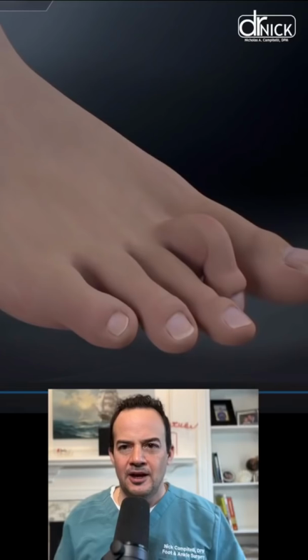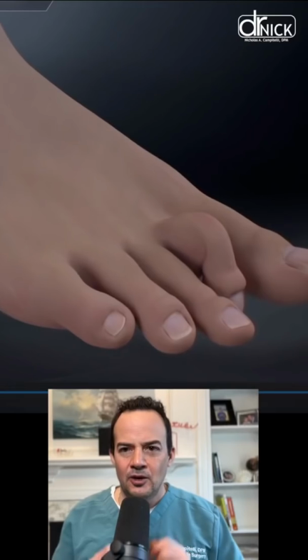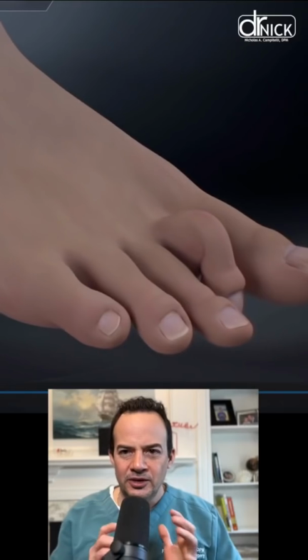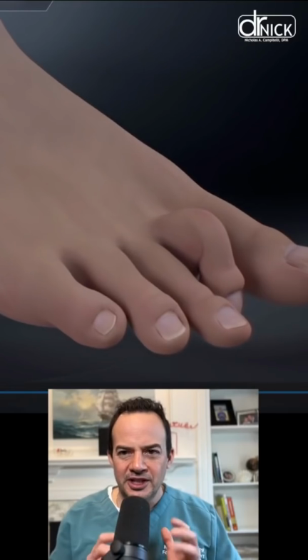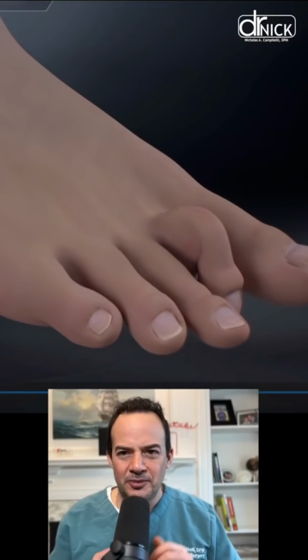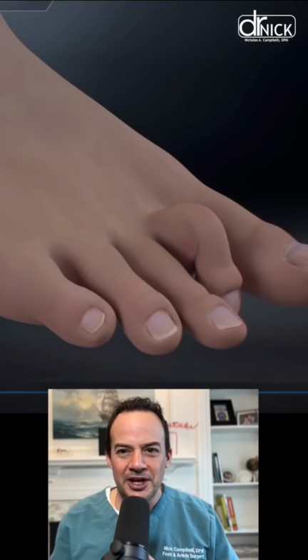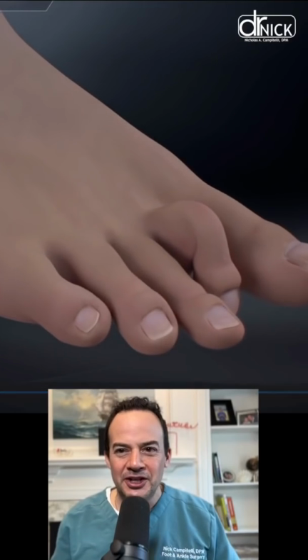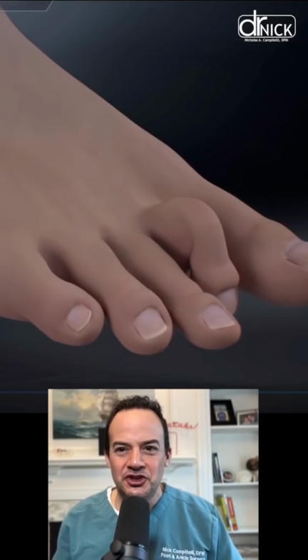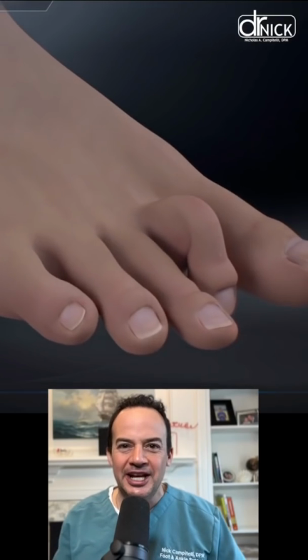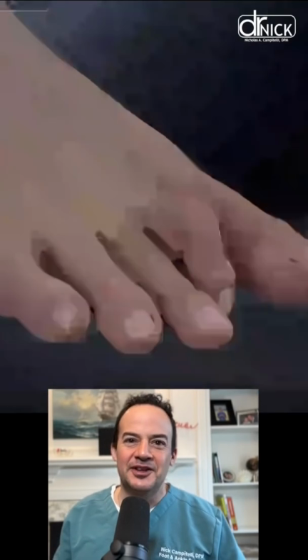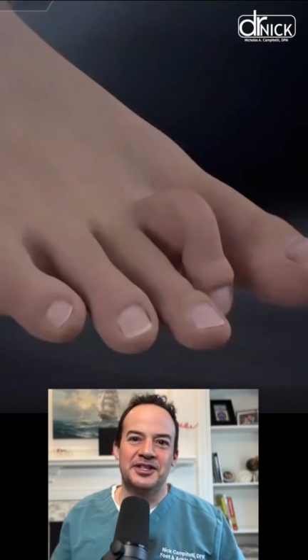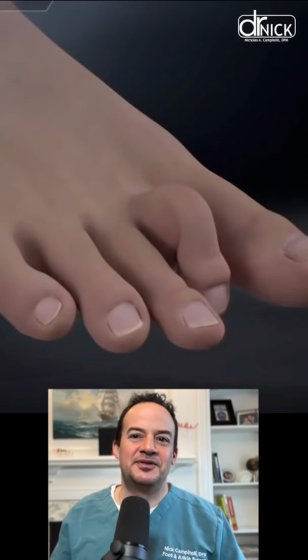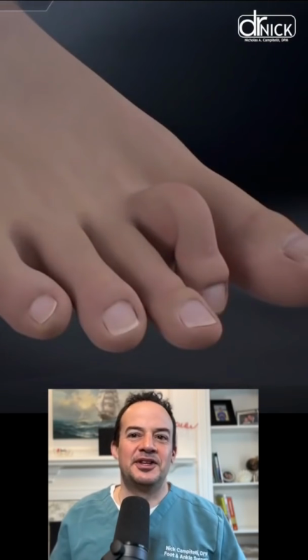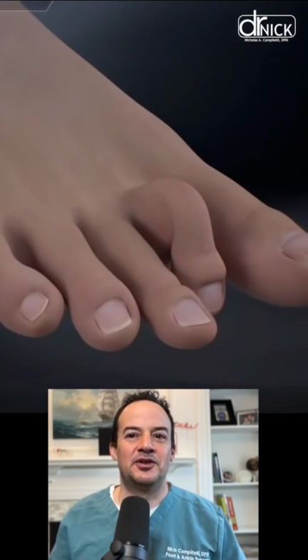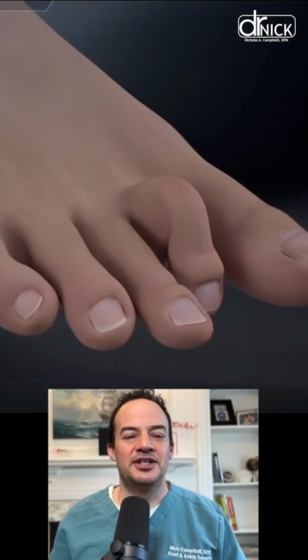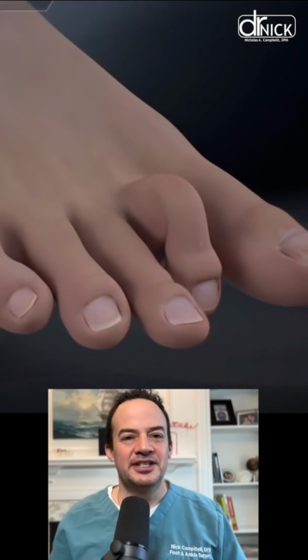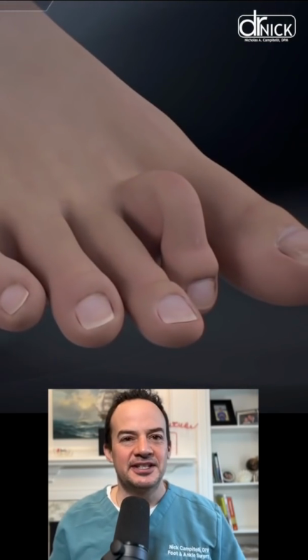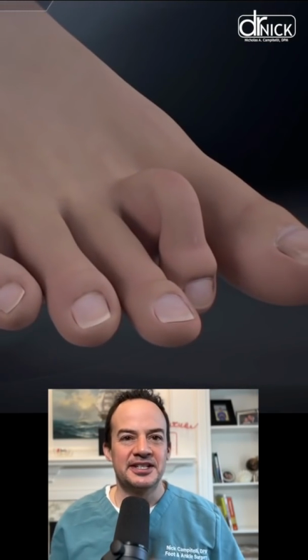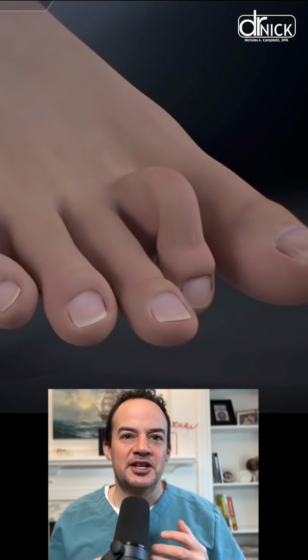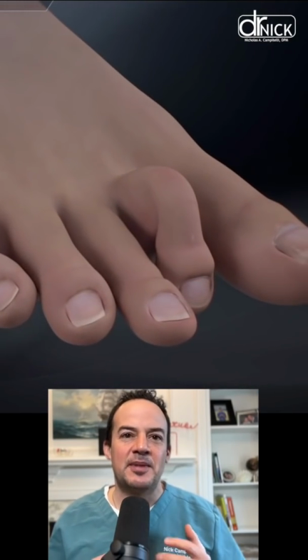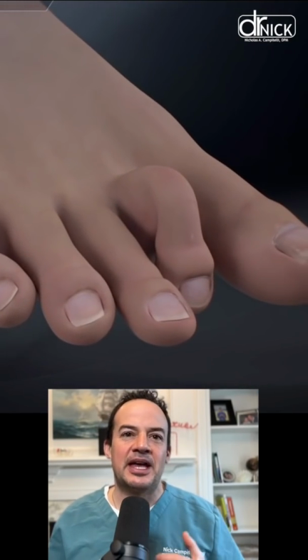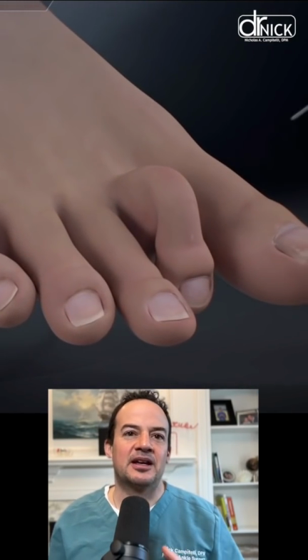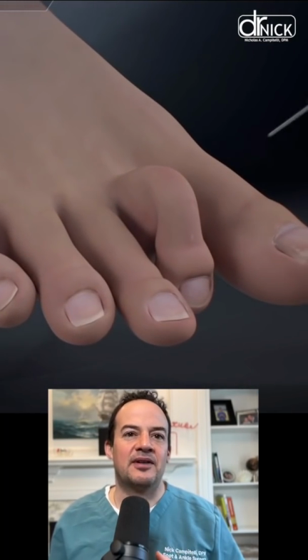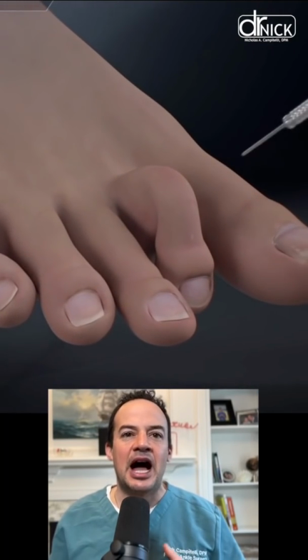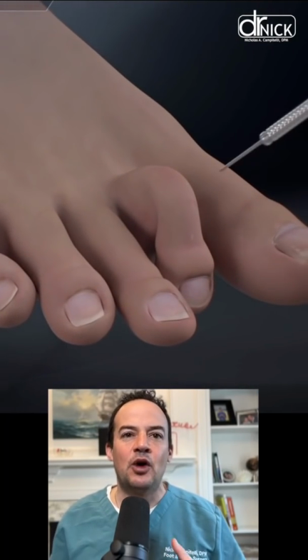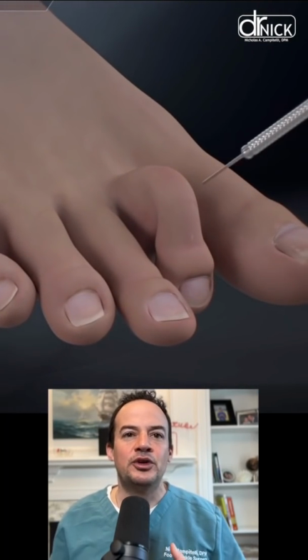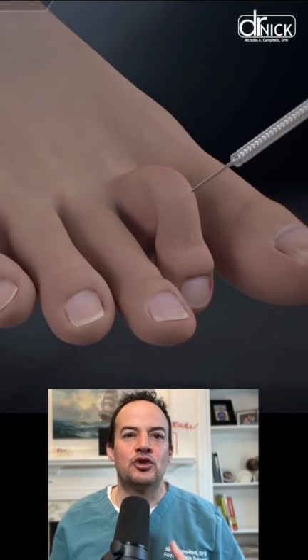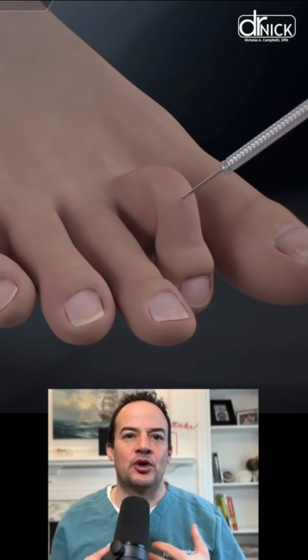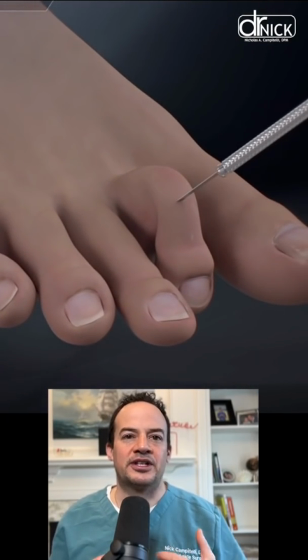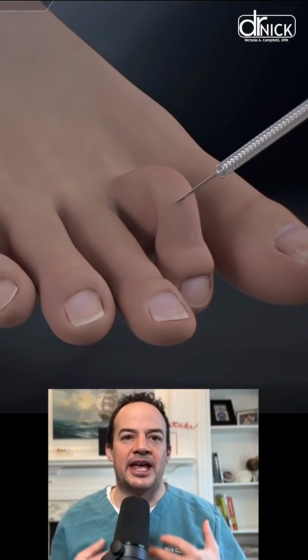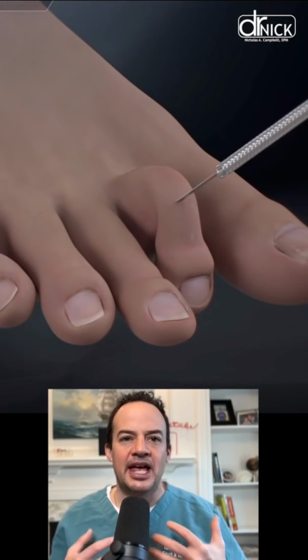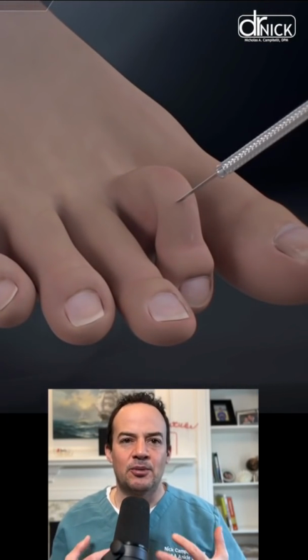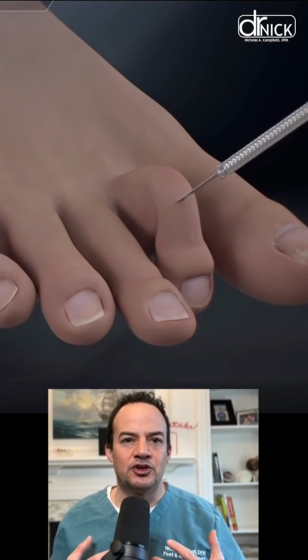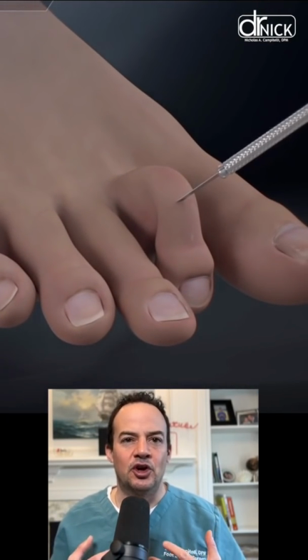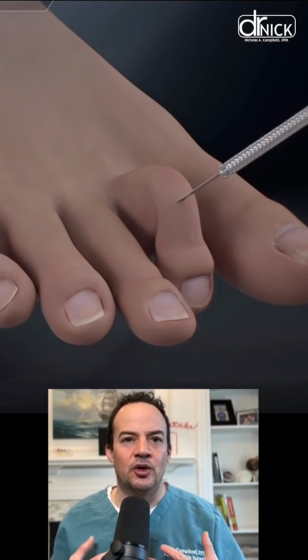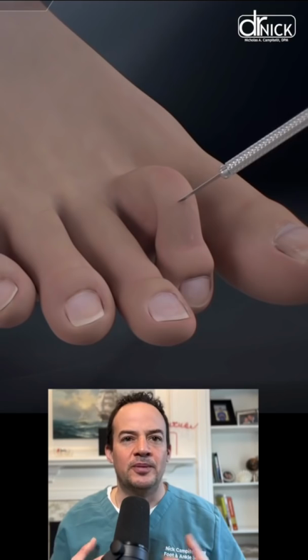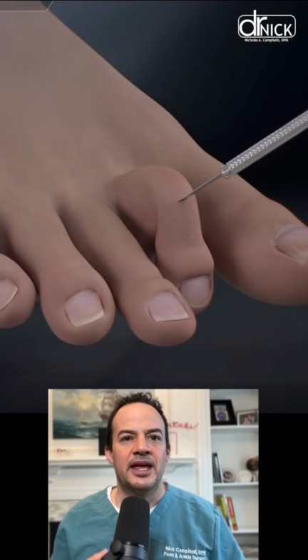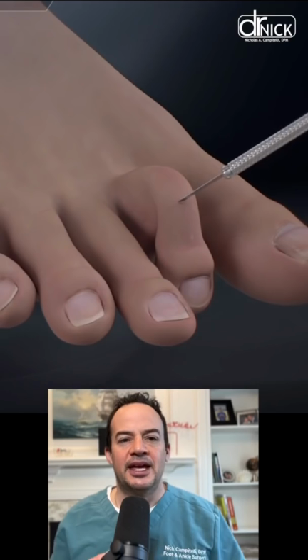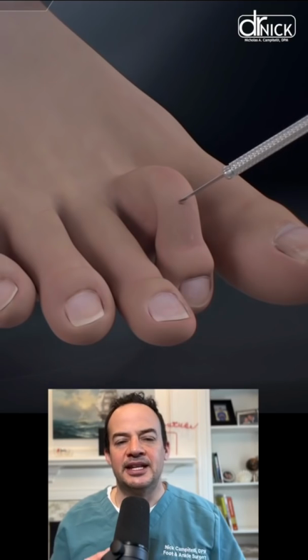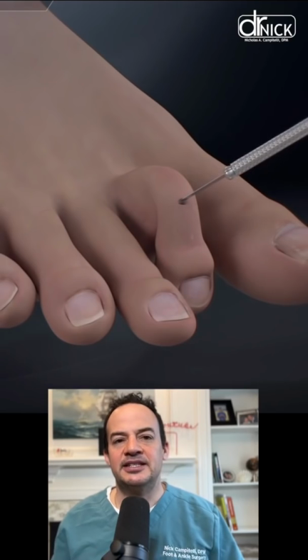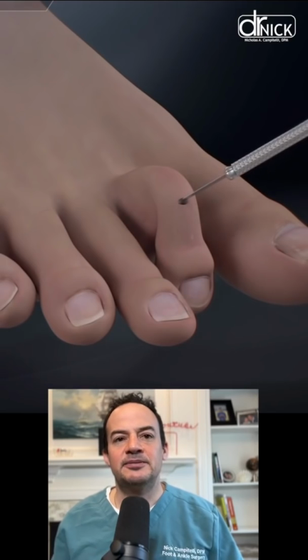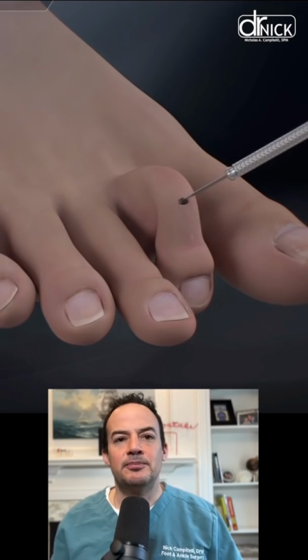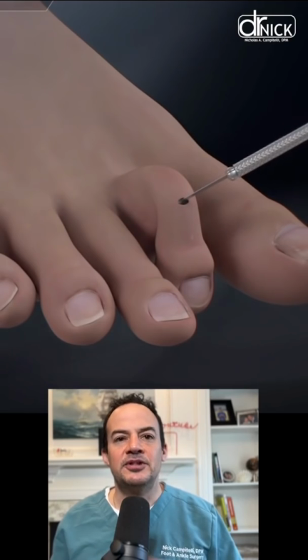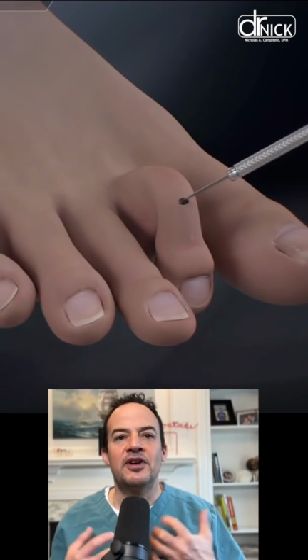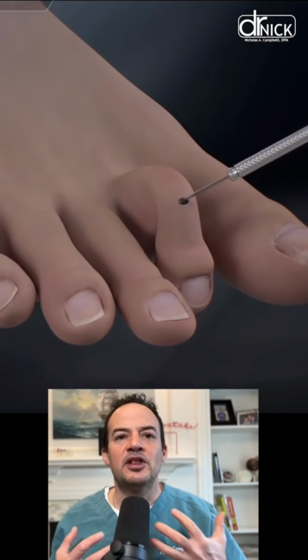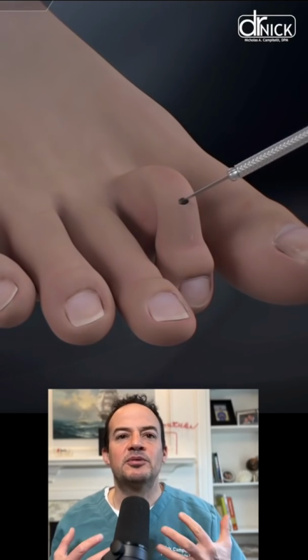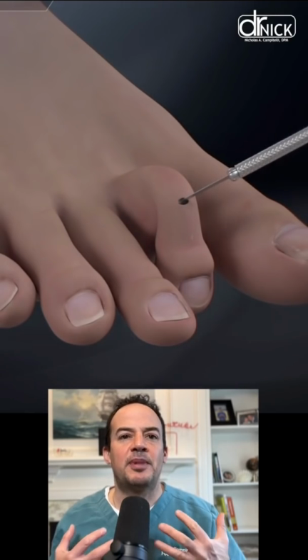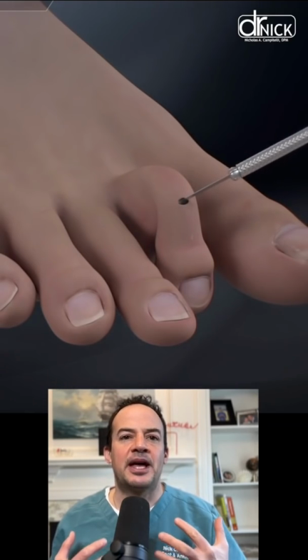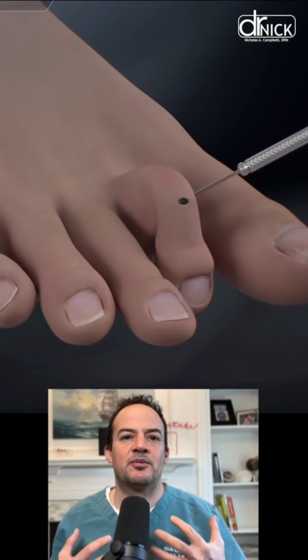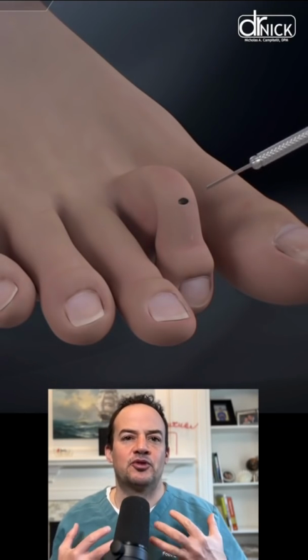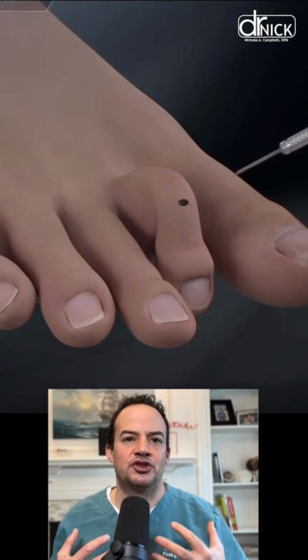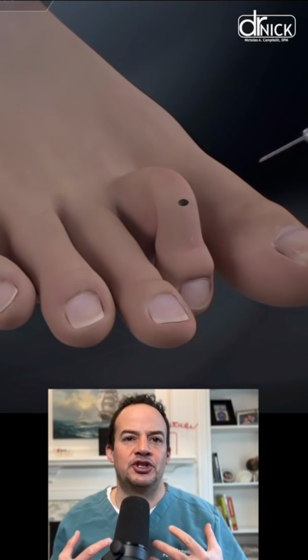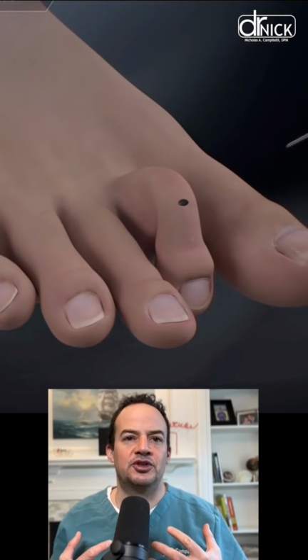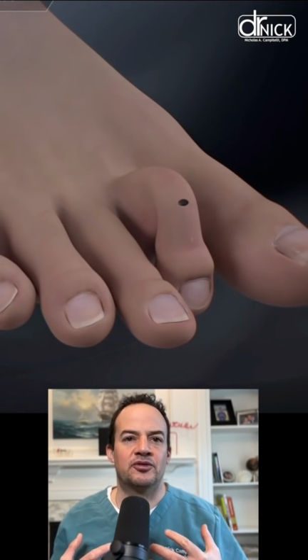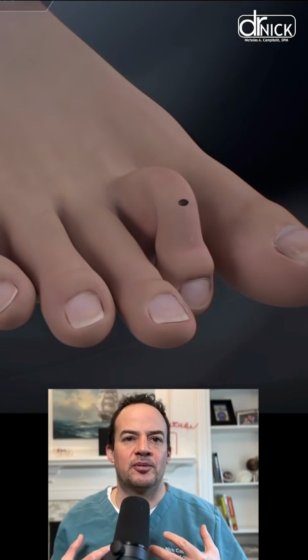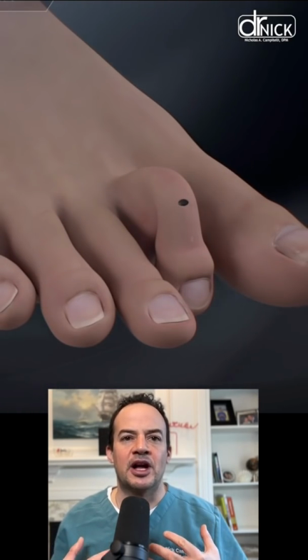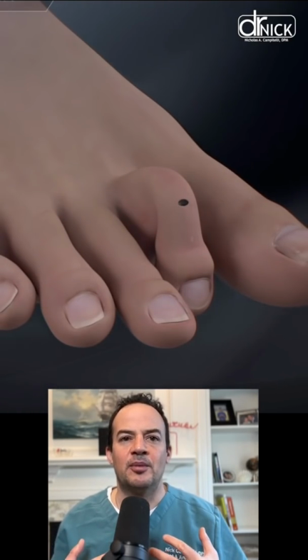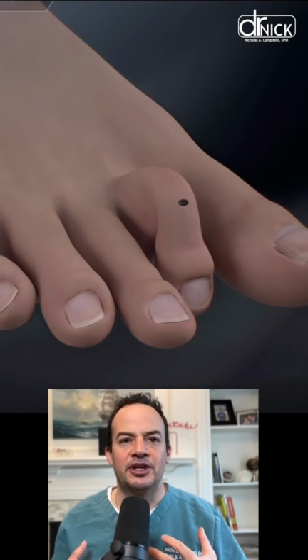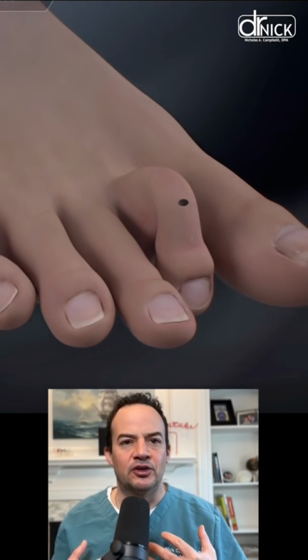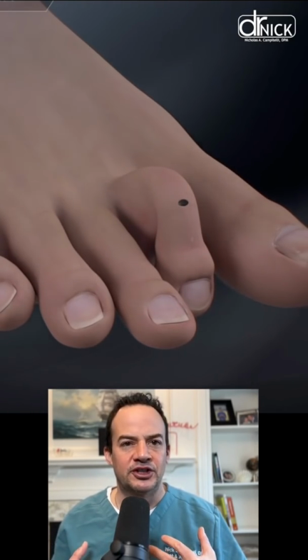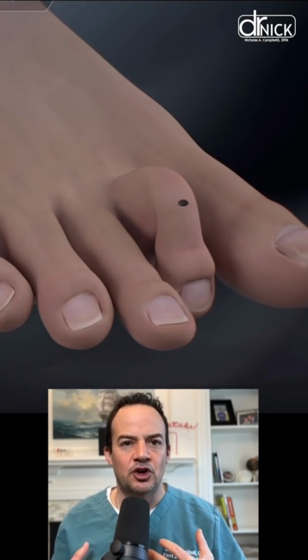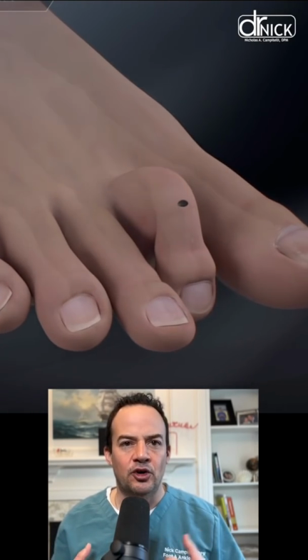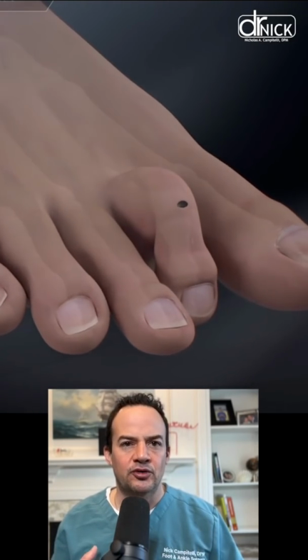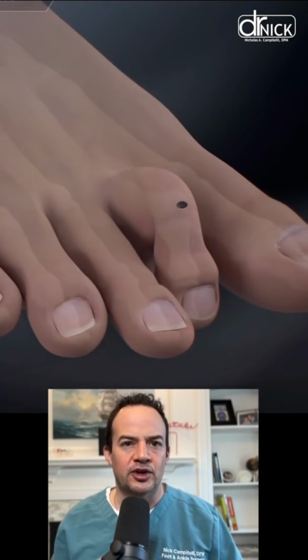Check out this video. This is a schematic of how we correct a hammer toe, developed by a procedure from a company known as Arthrex.